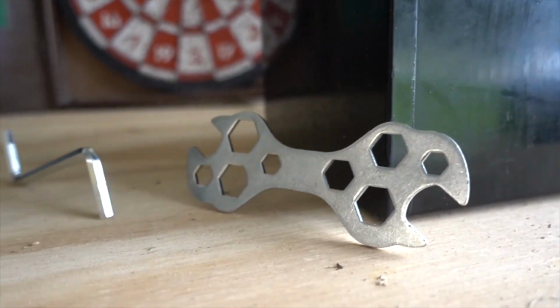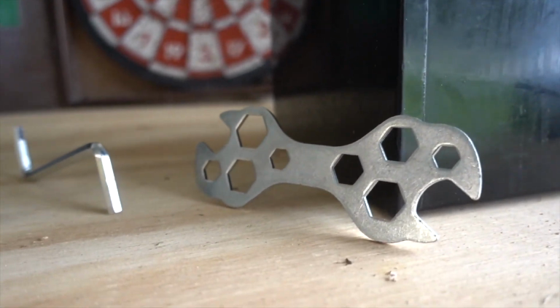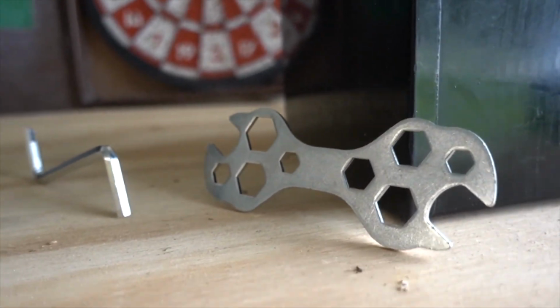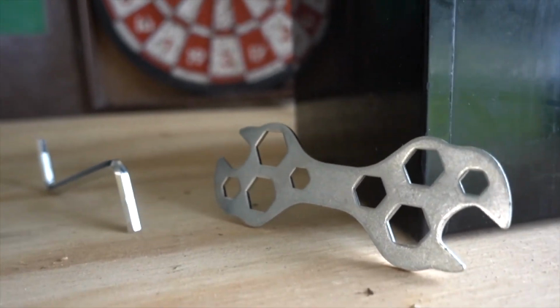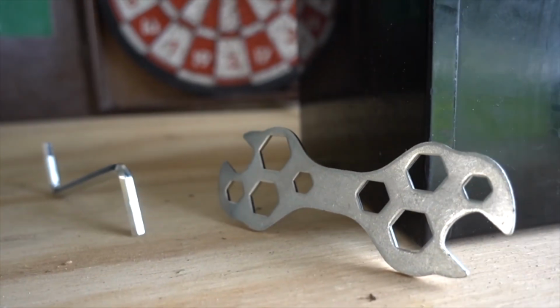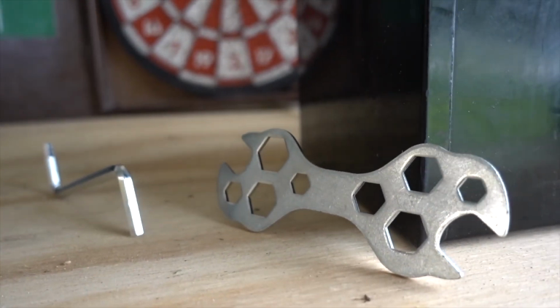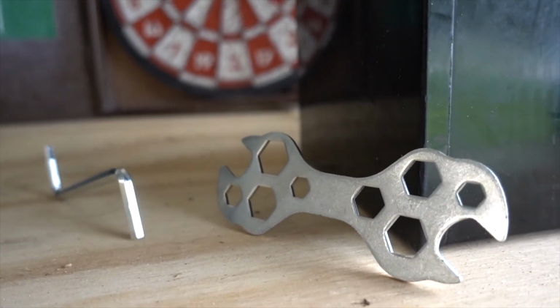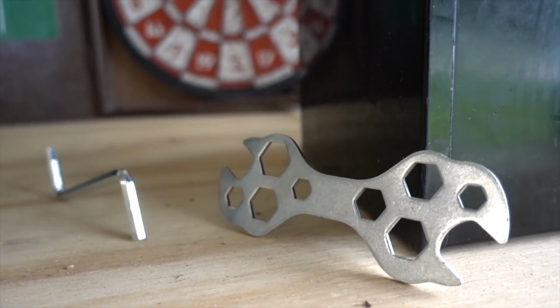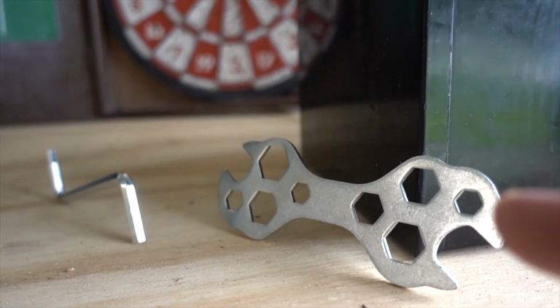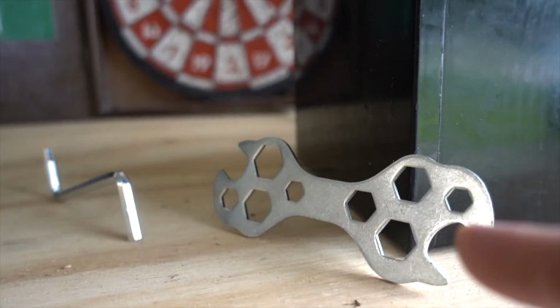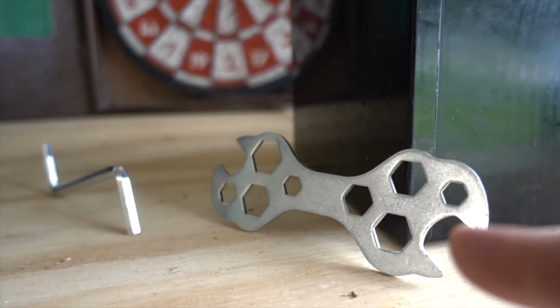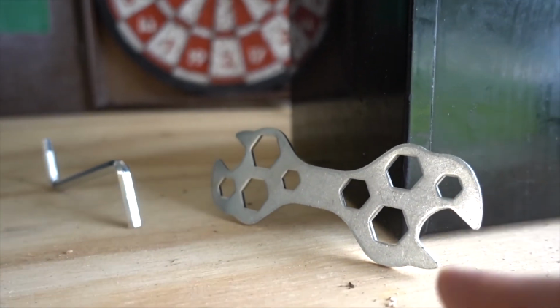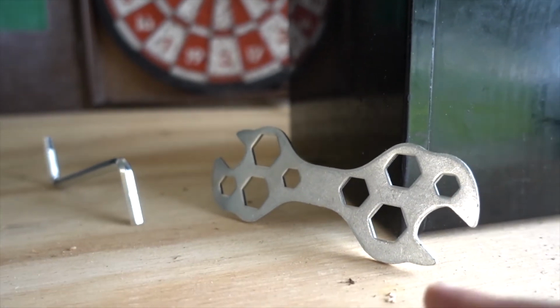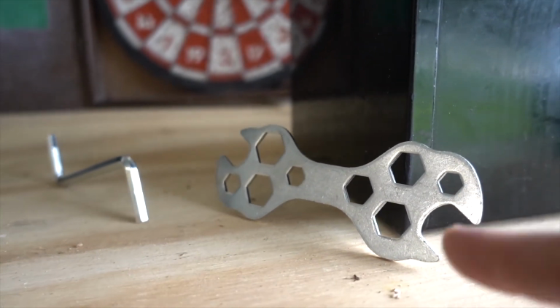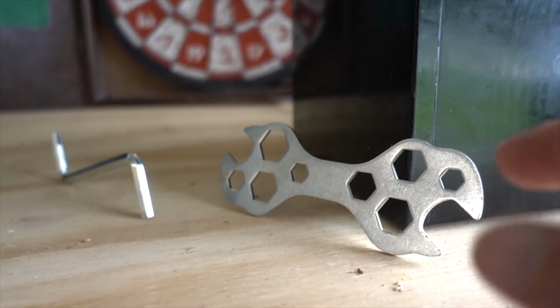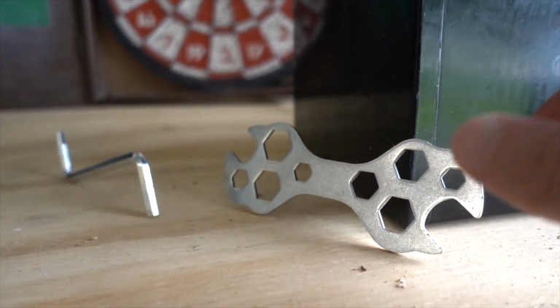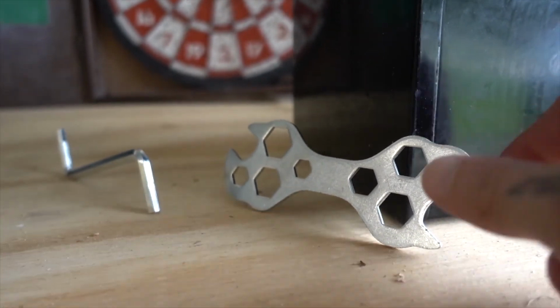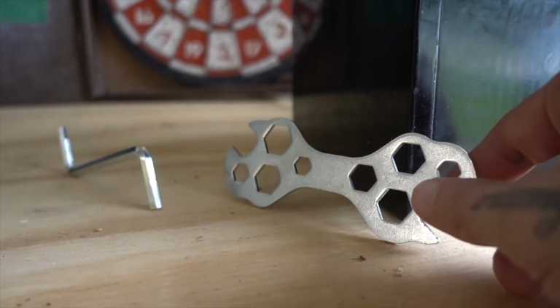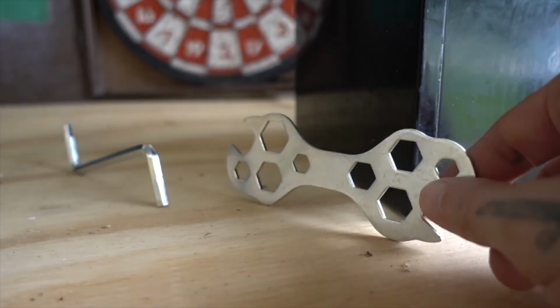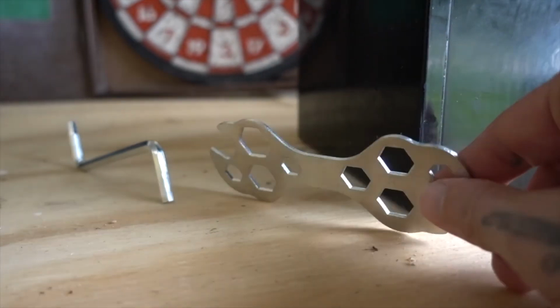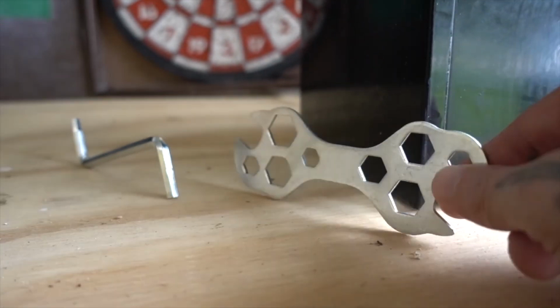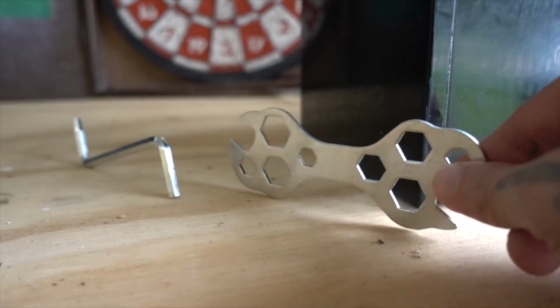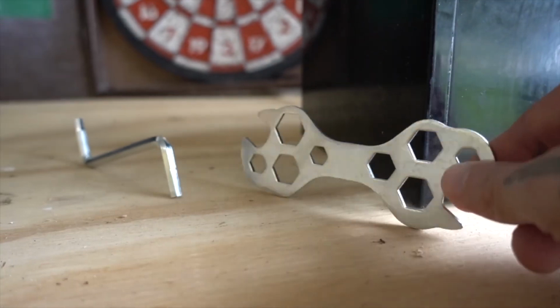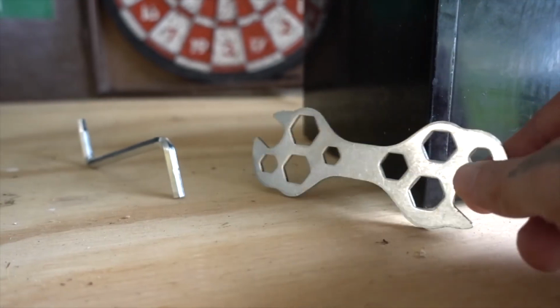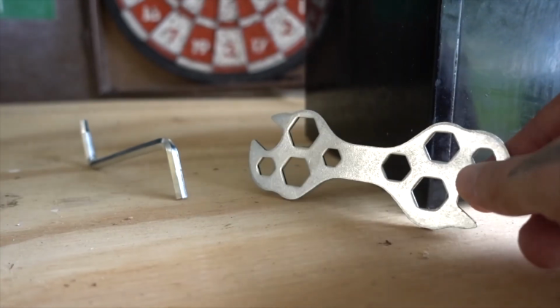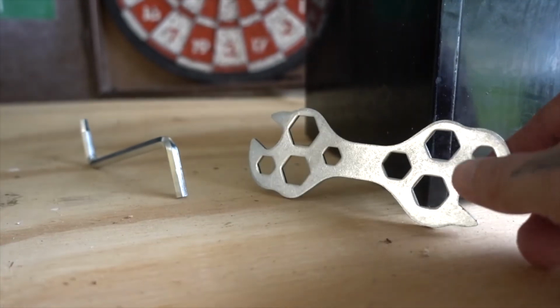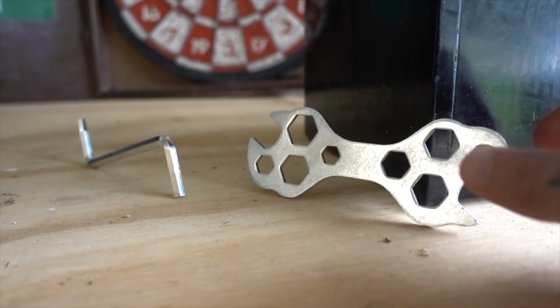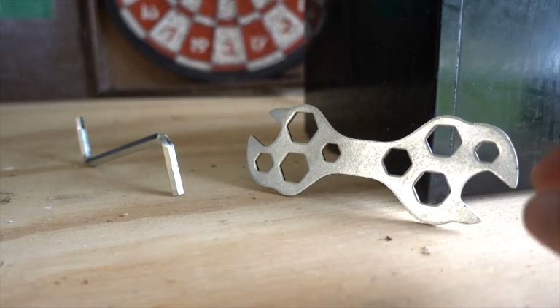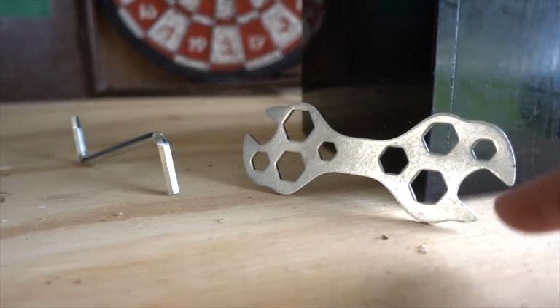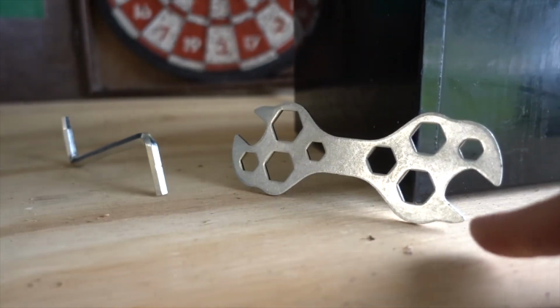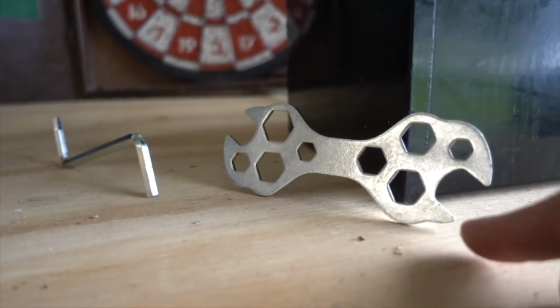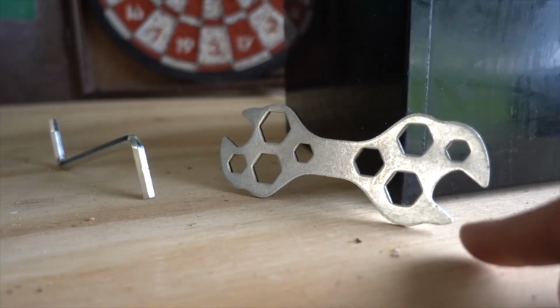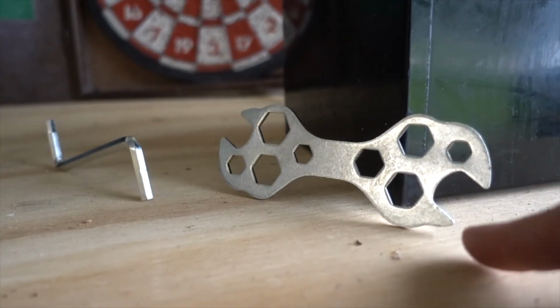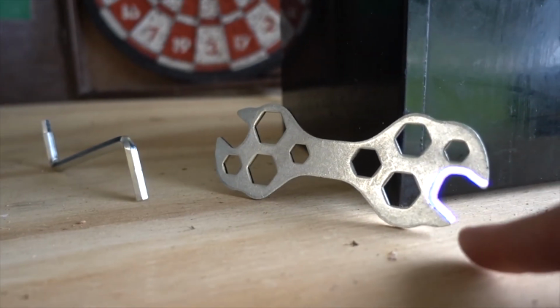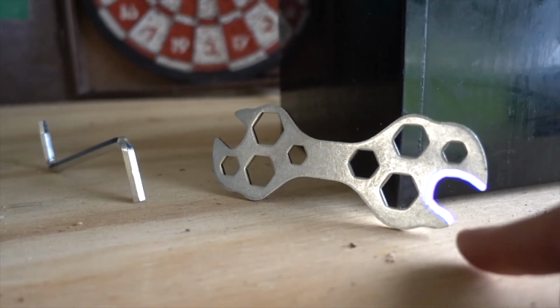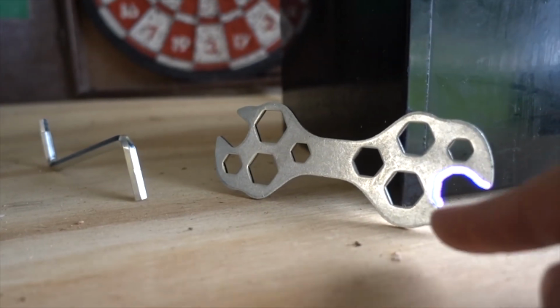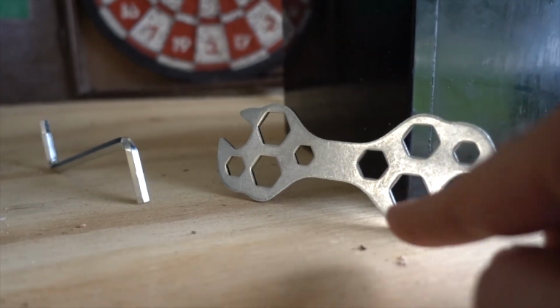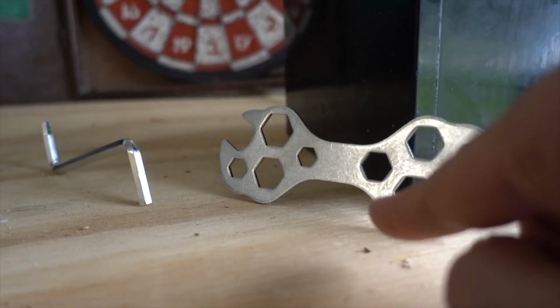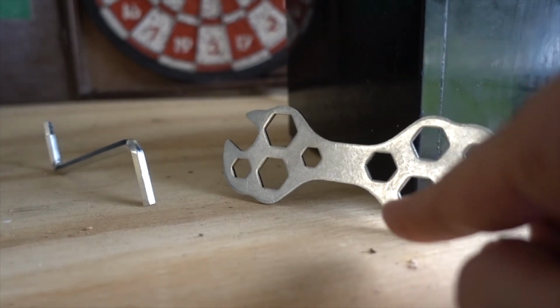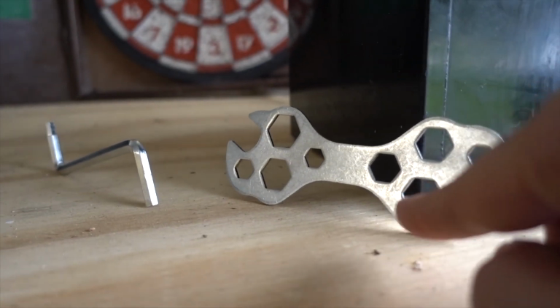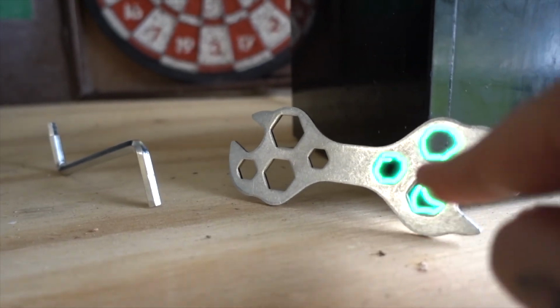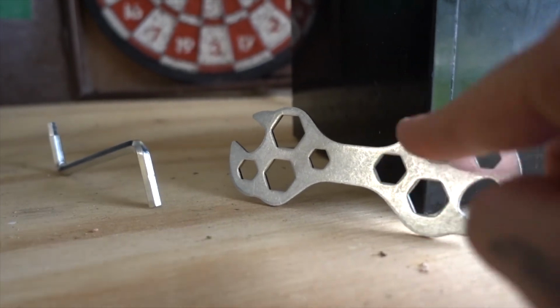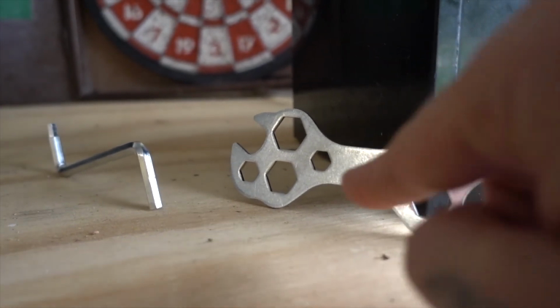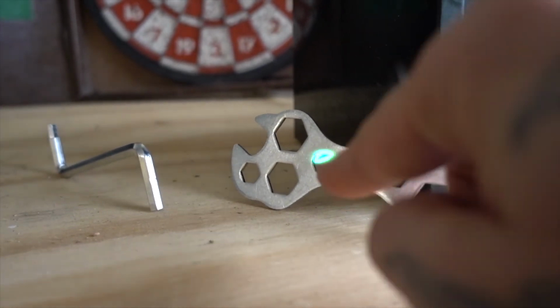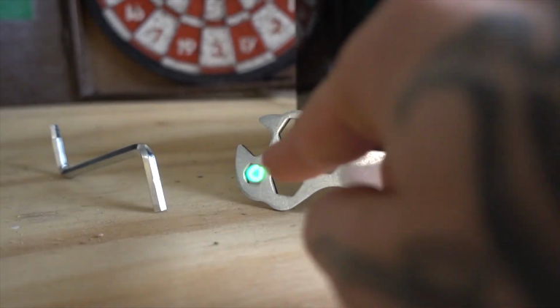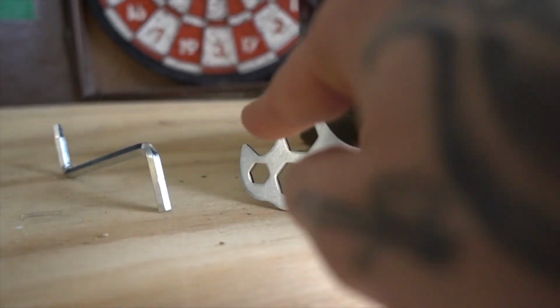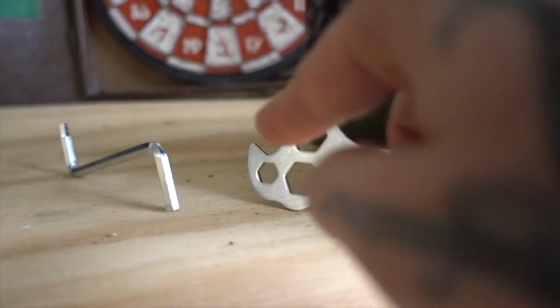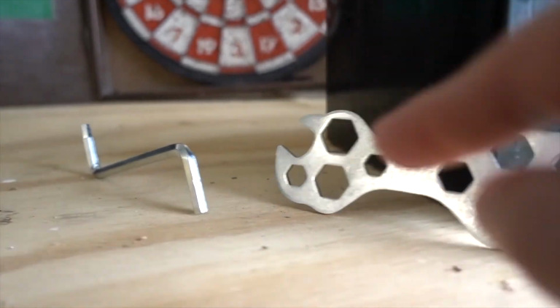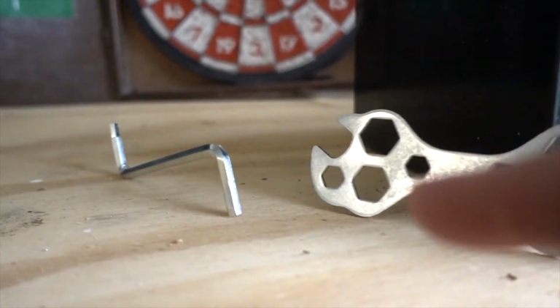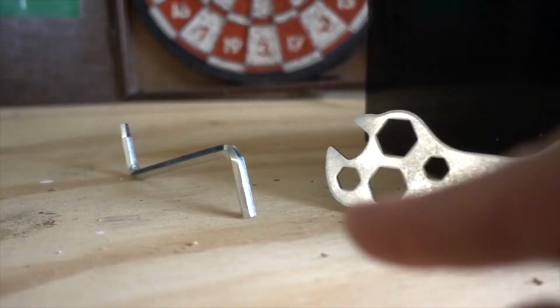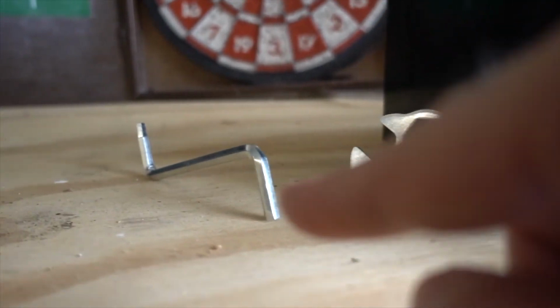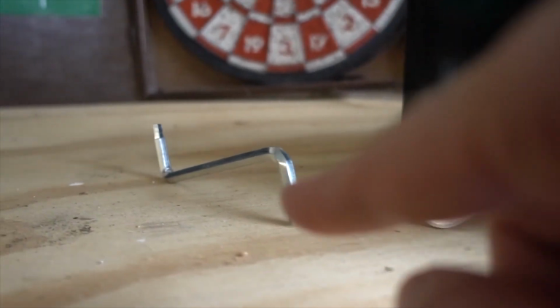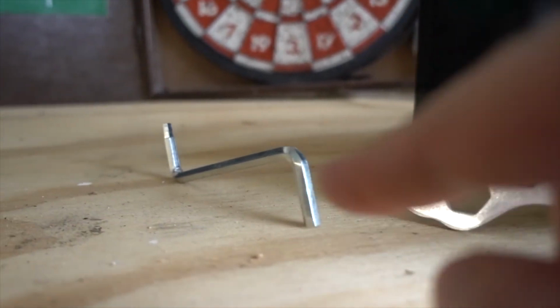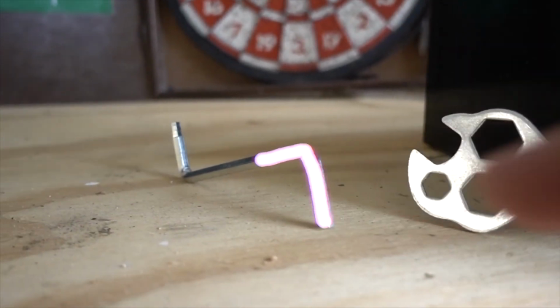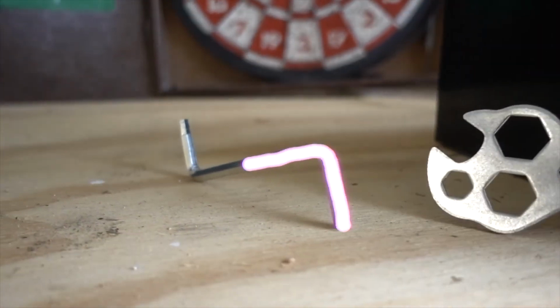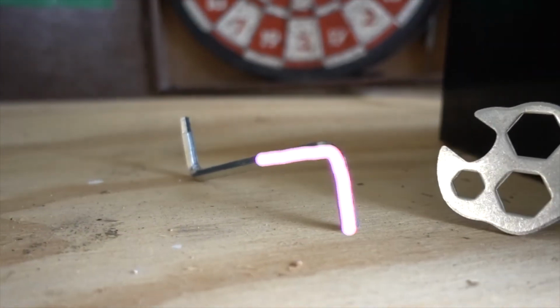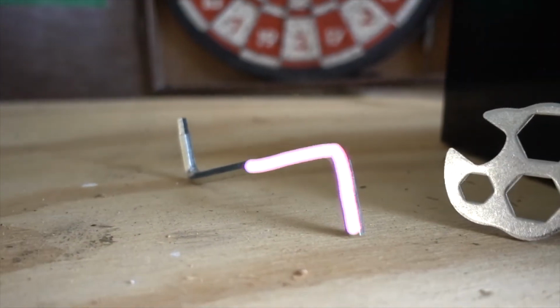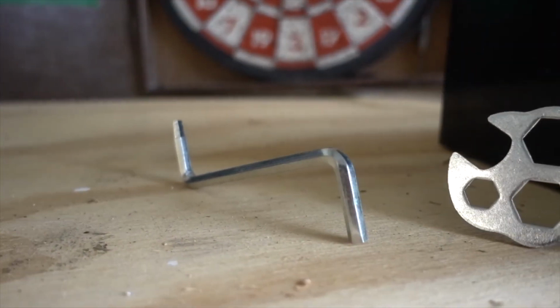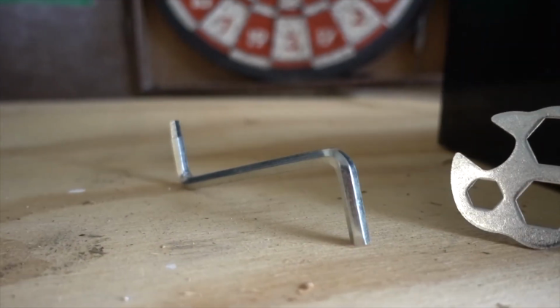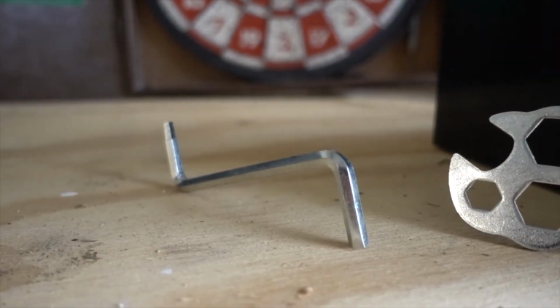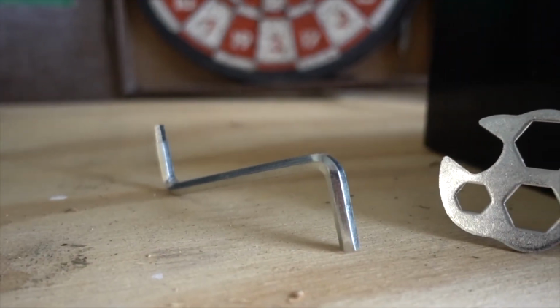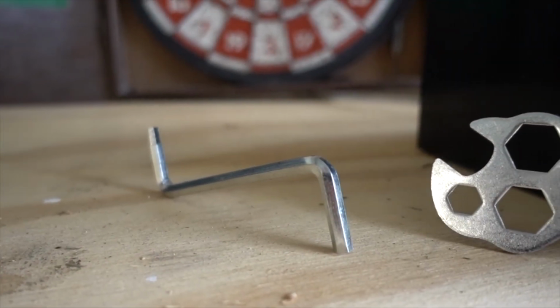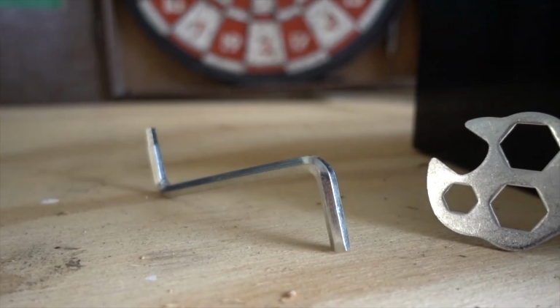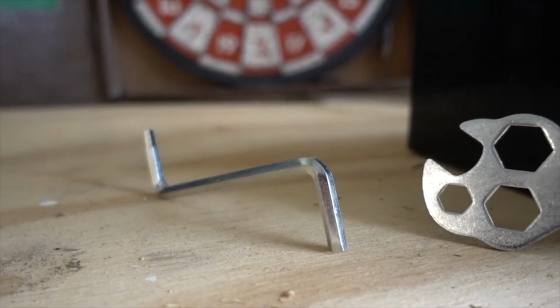One of the coolest things about the Elite bikes is it's going to come with its own tools. This is a pedal spanner, this will fit all your bolts, and this is a 6mm allen key.